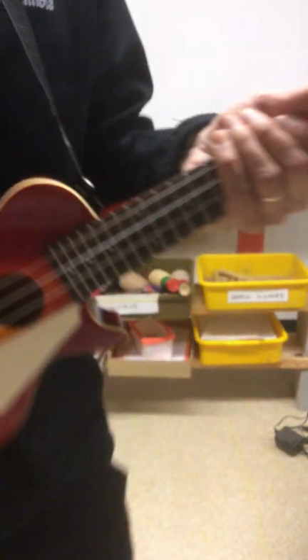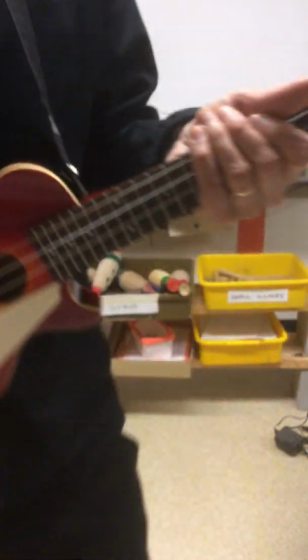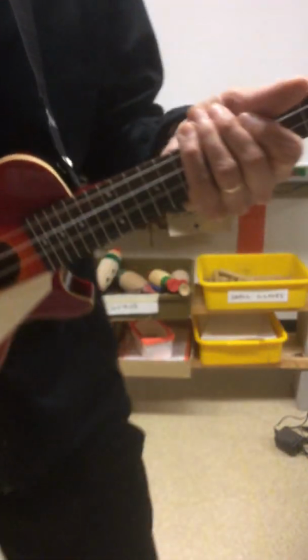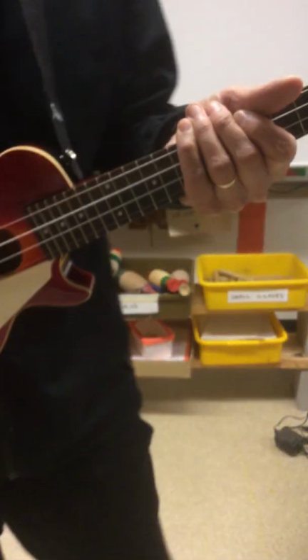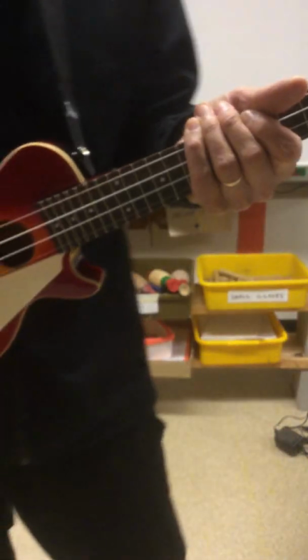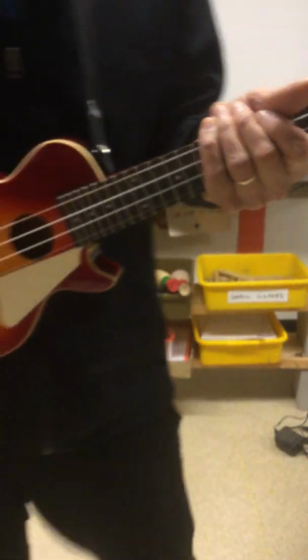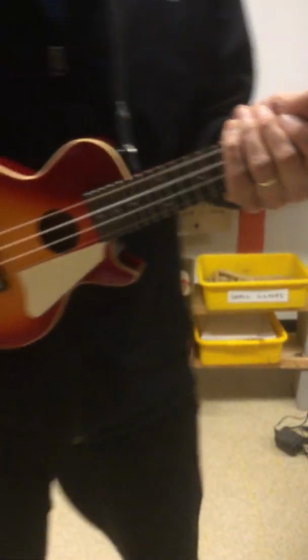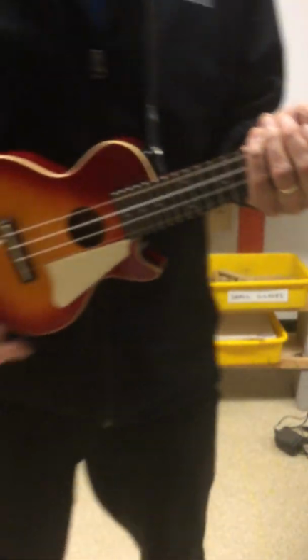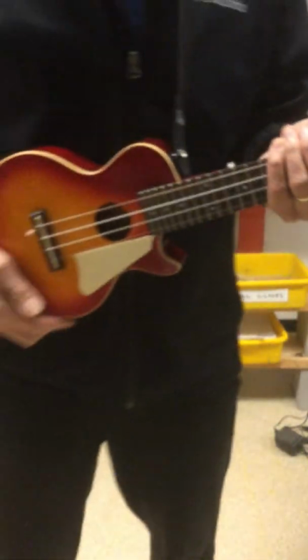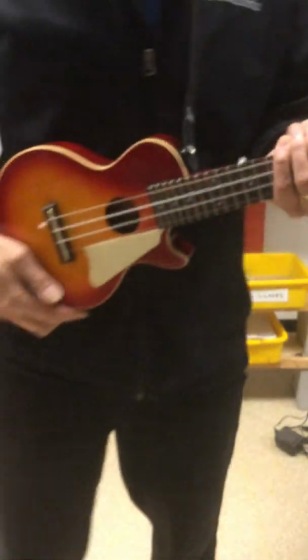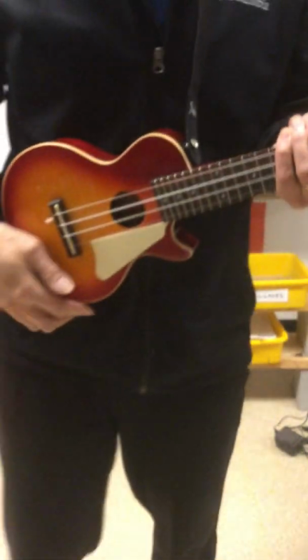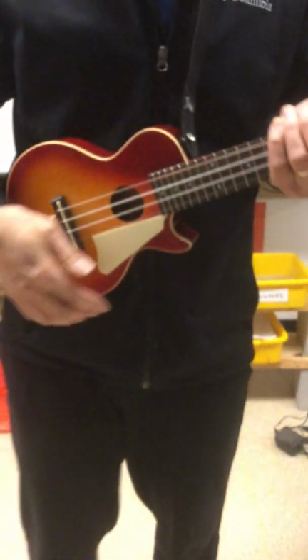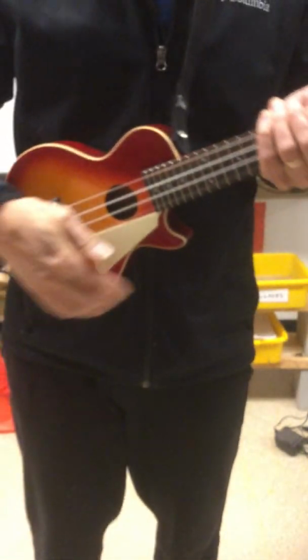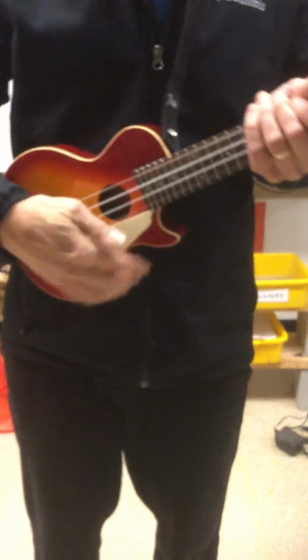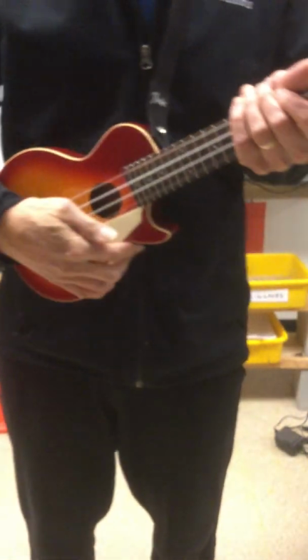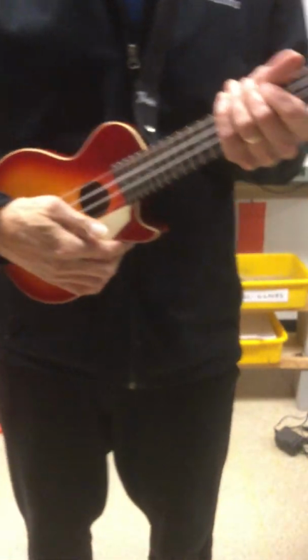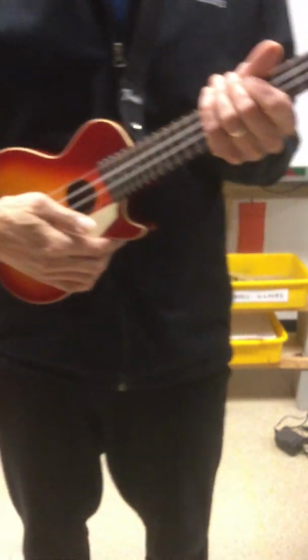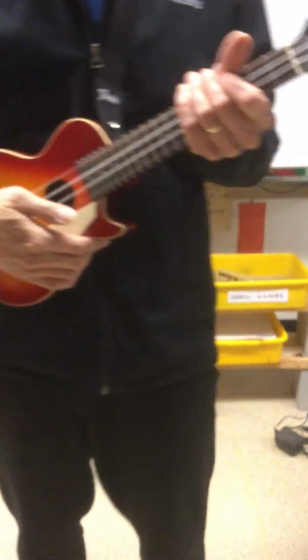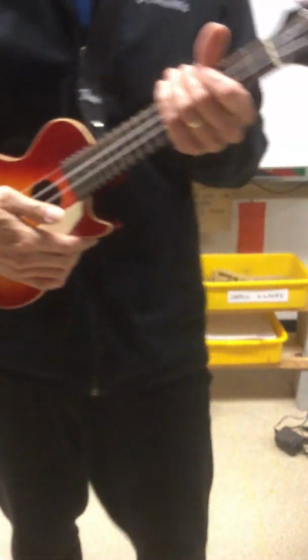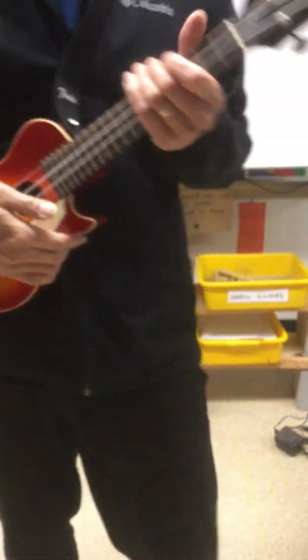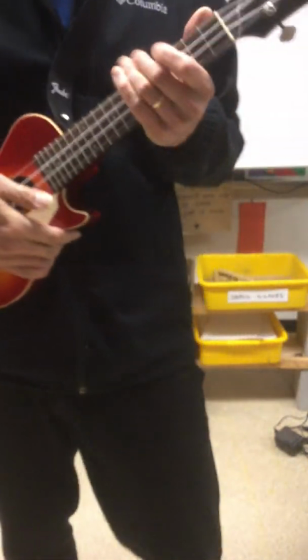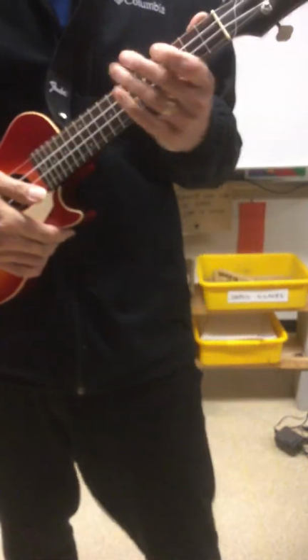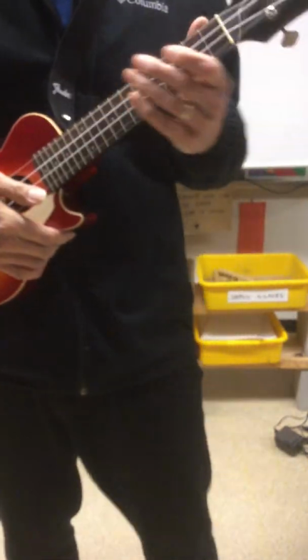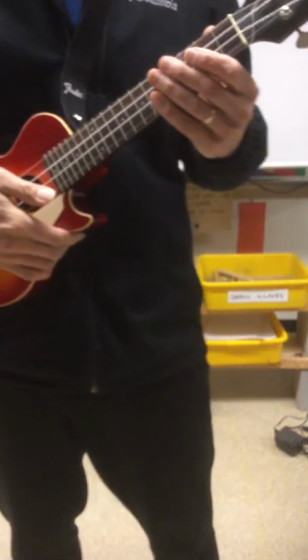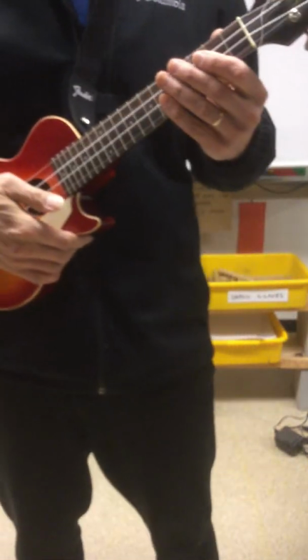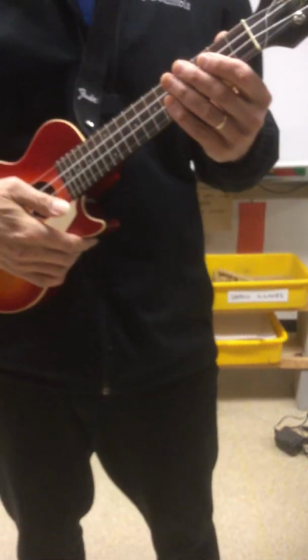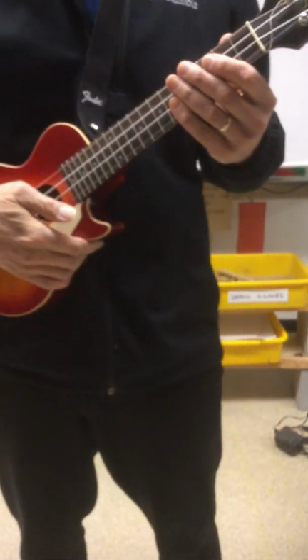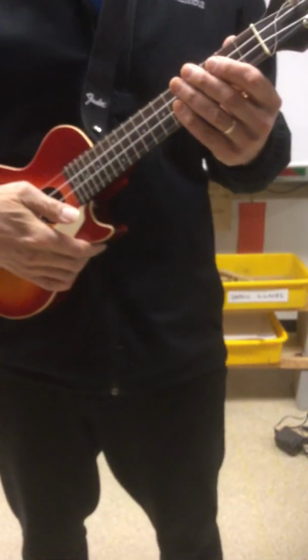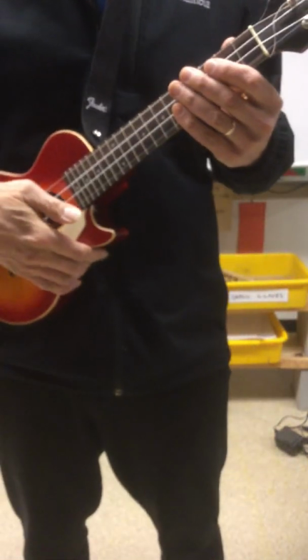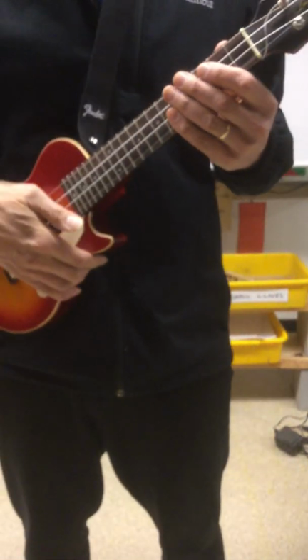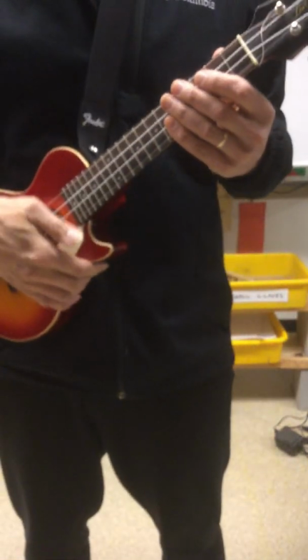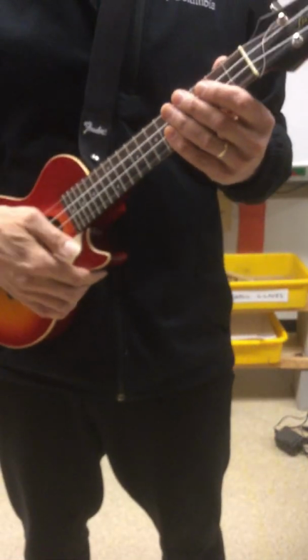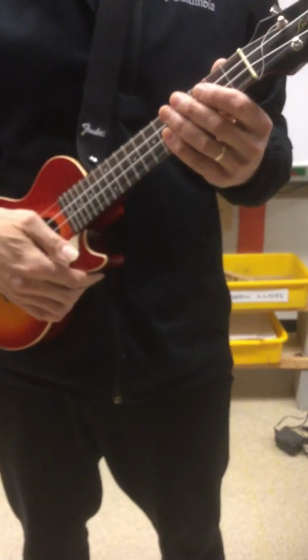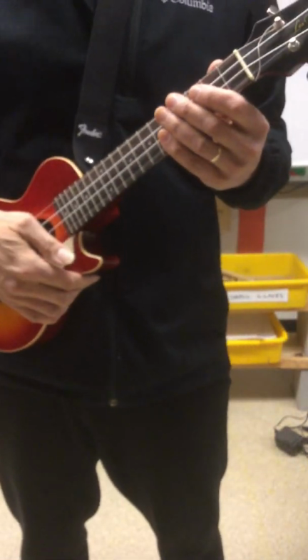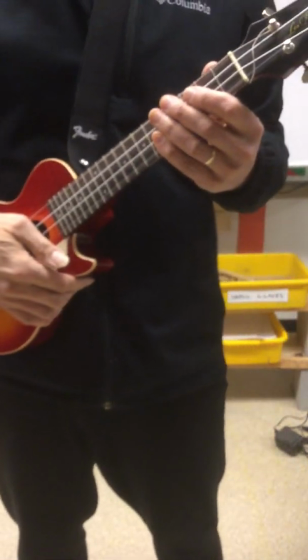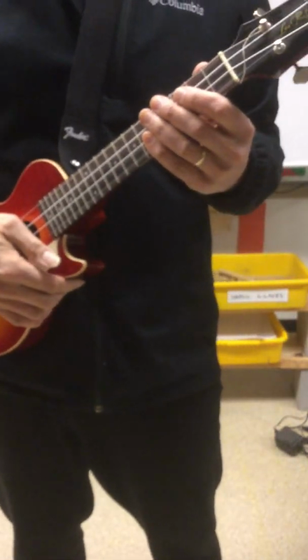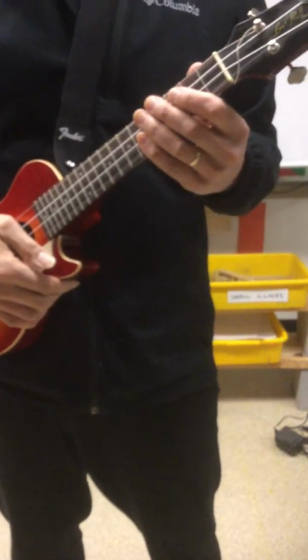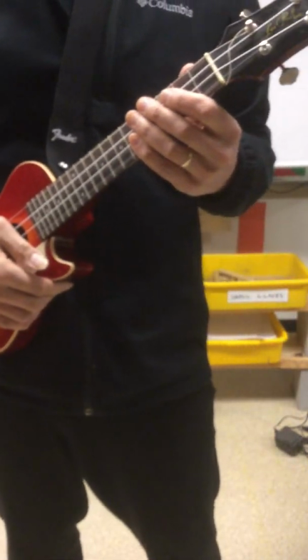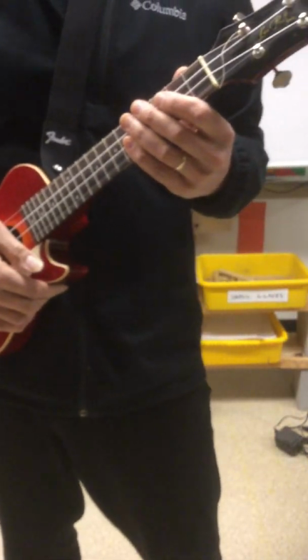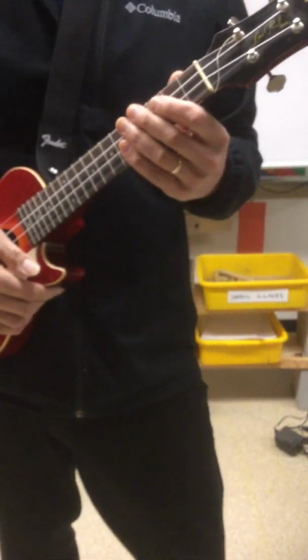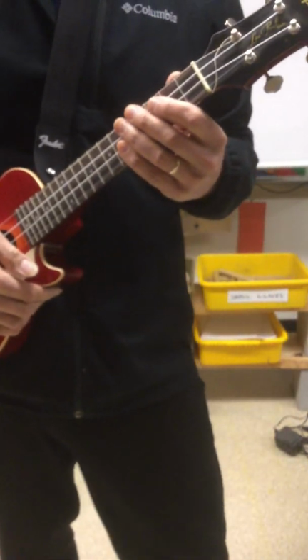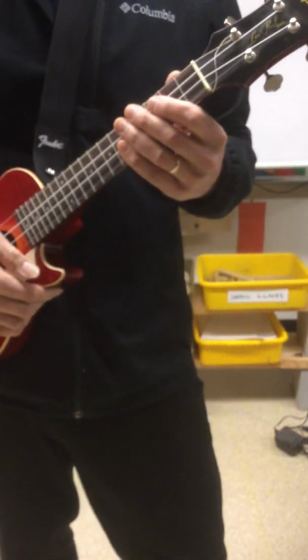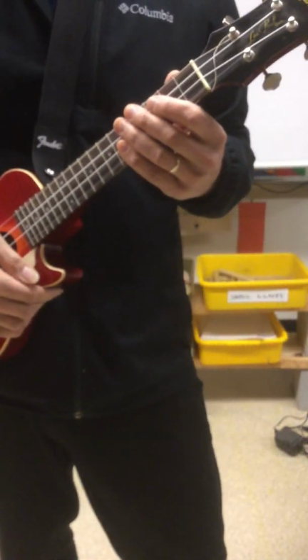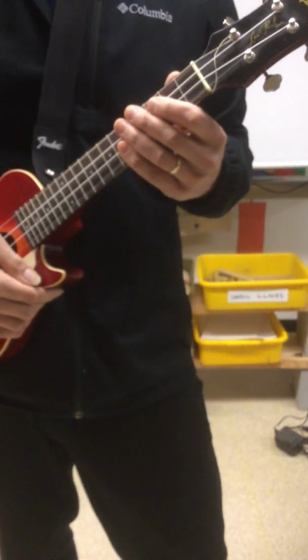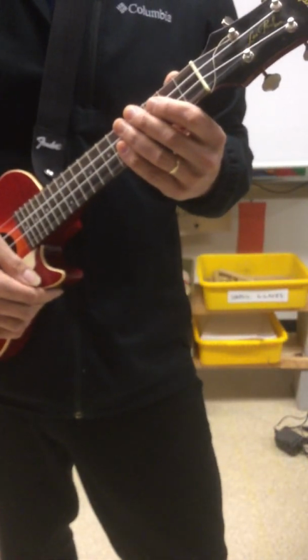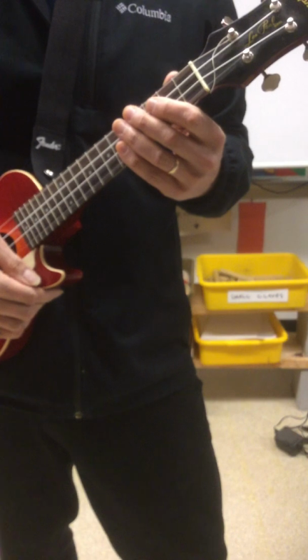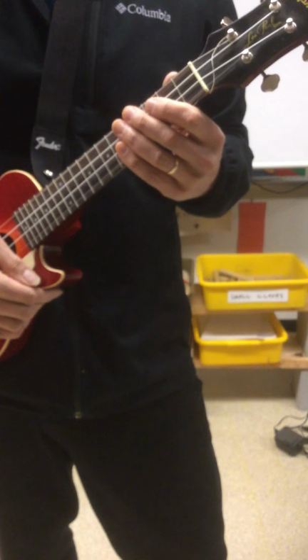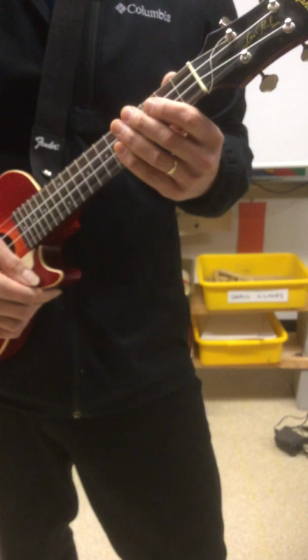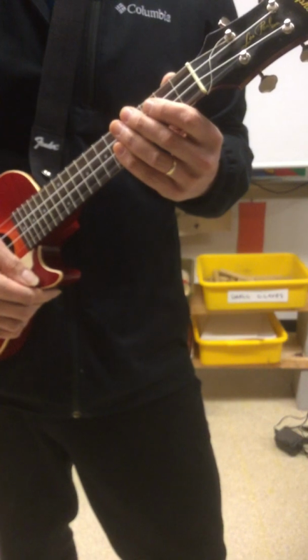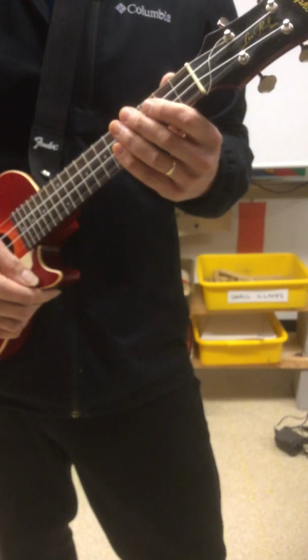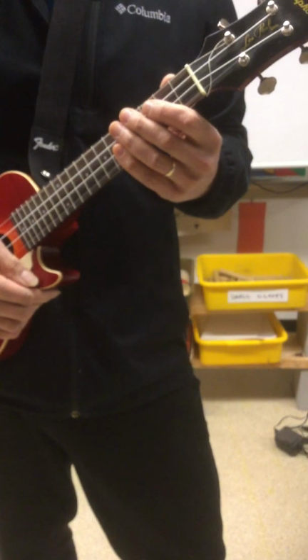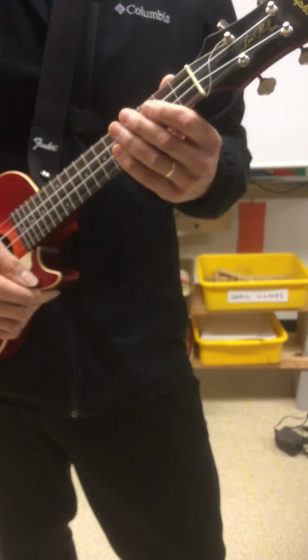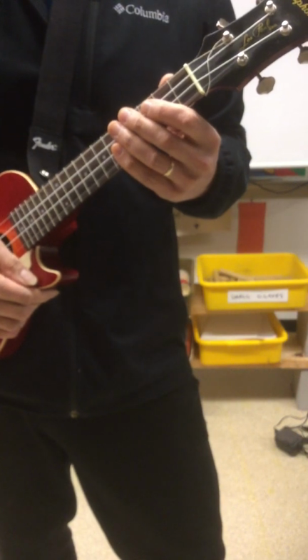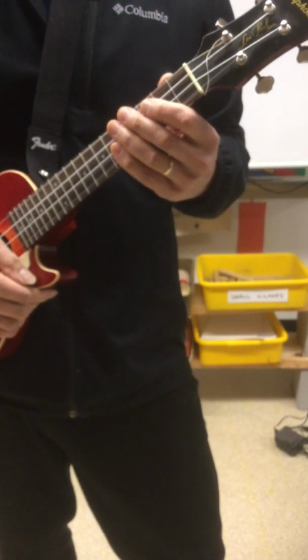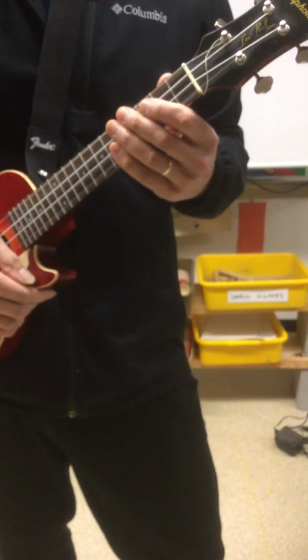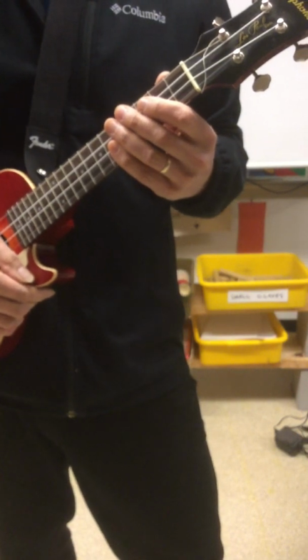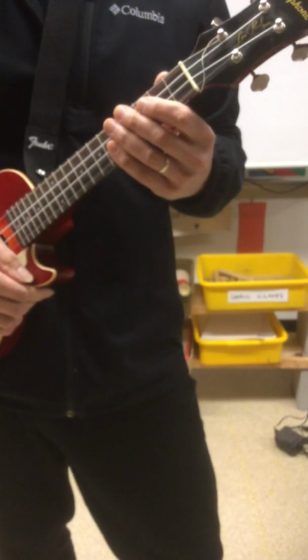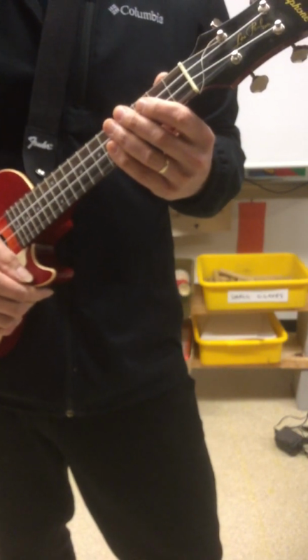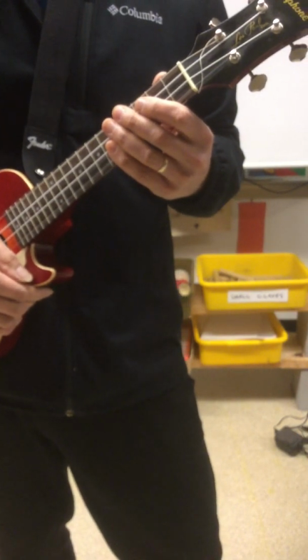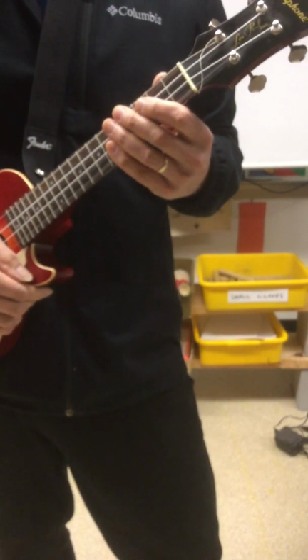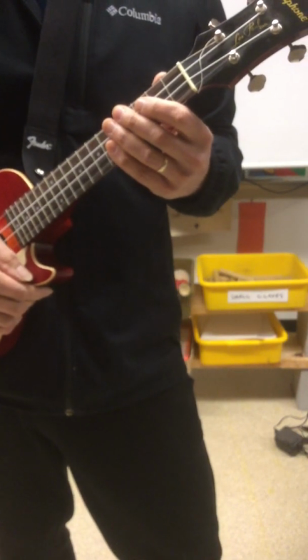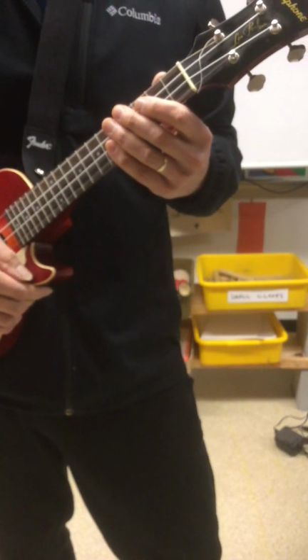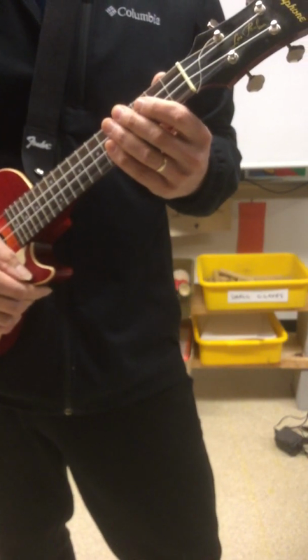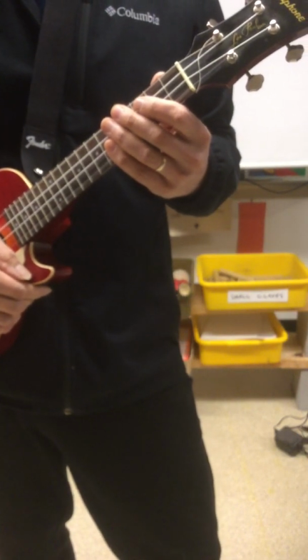All right, here we go. We are going to get some practice at switching chords and at strumming chords.